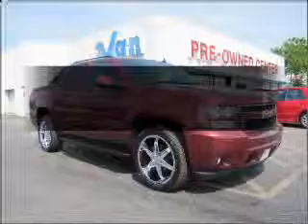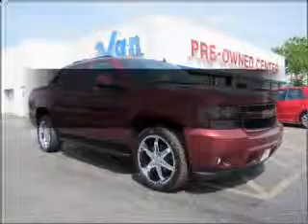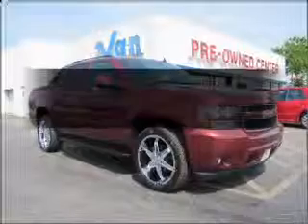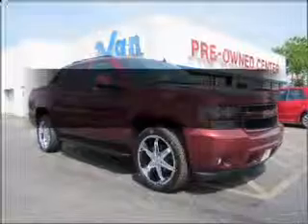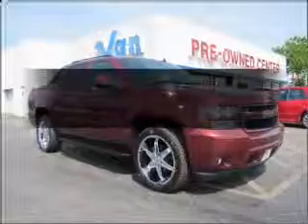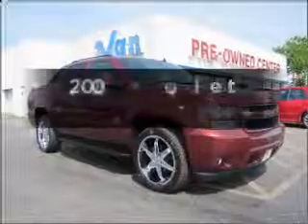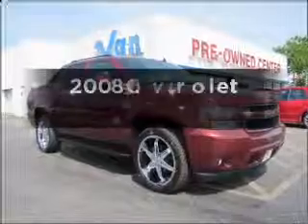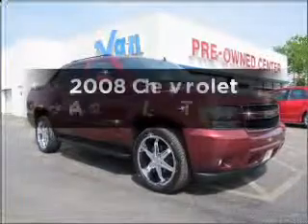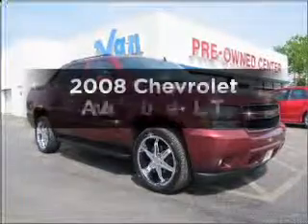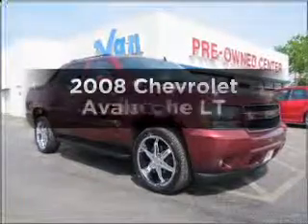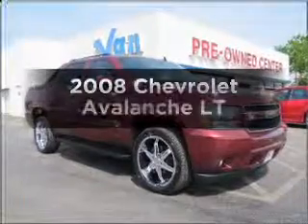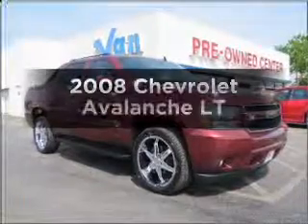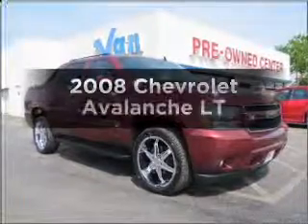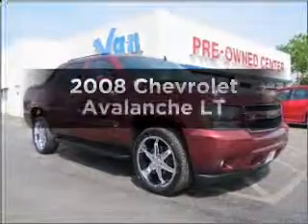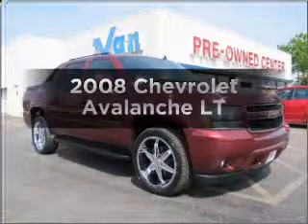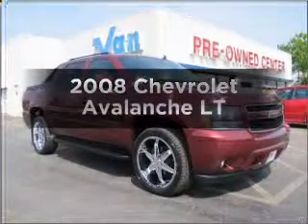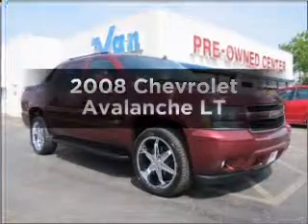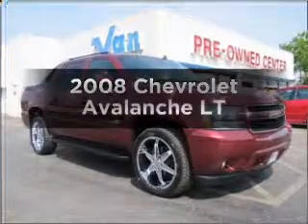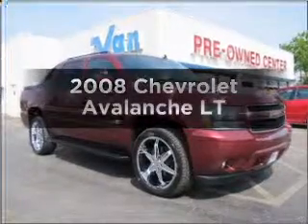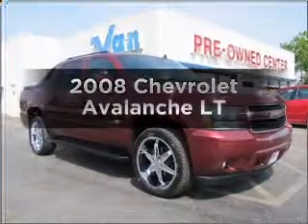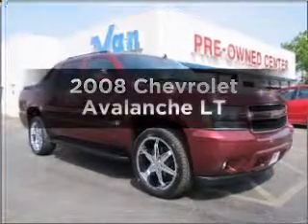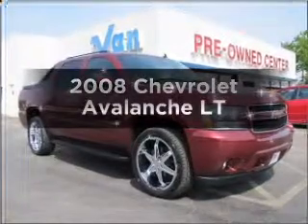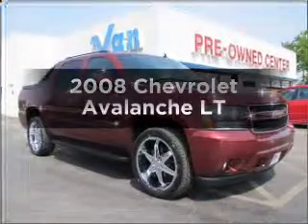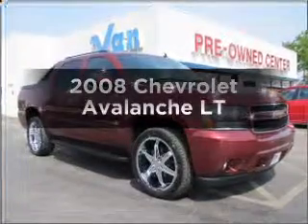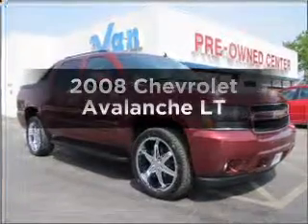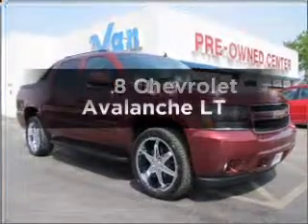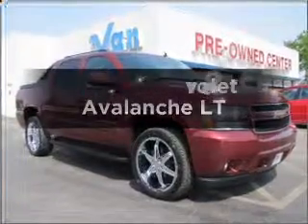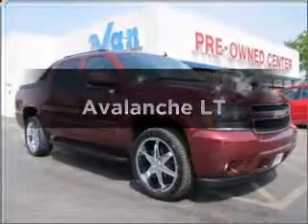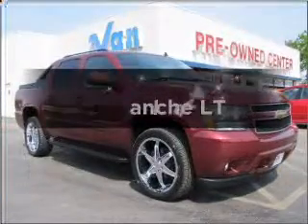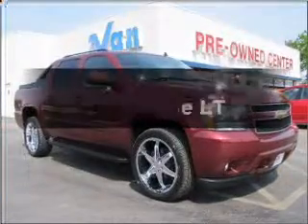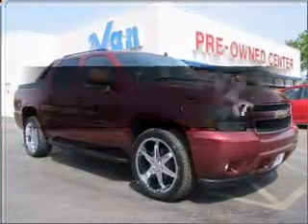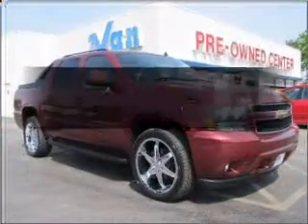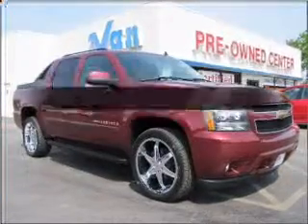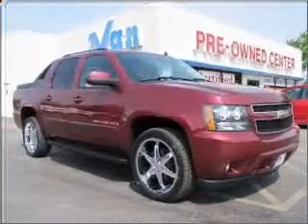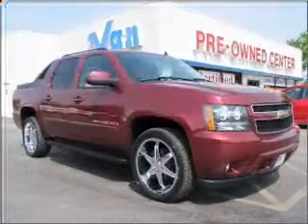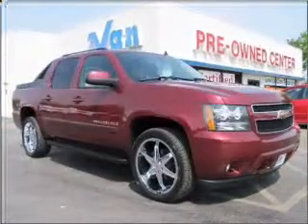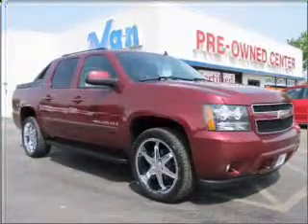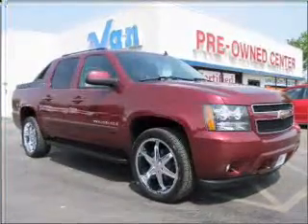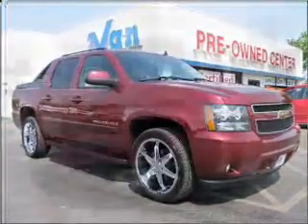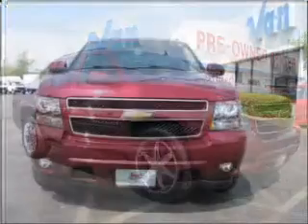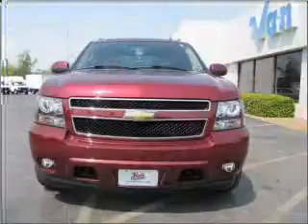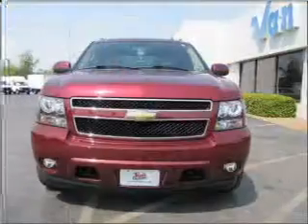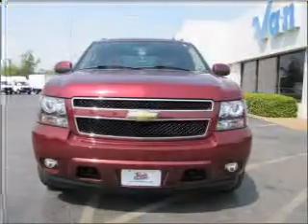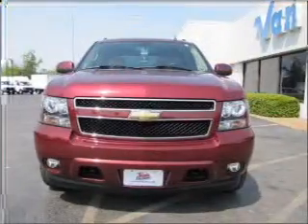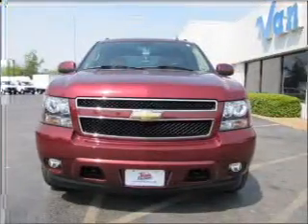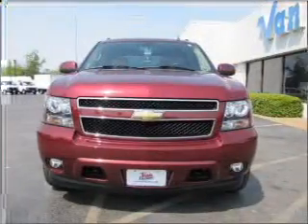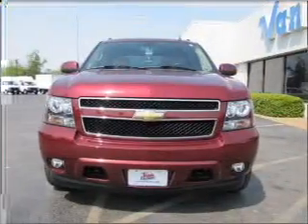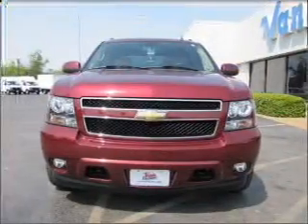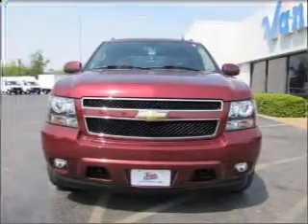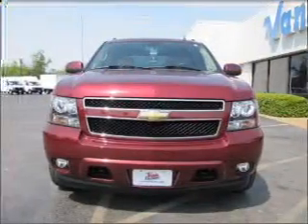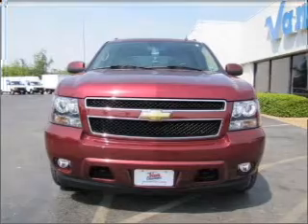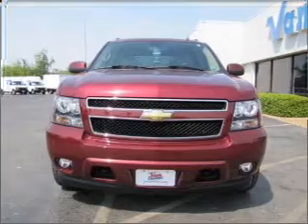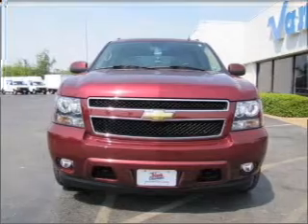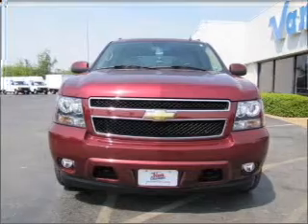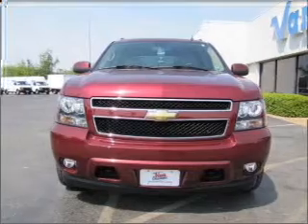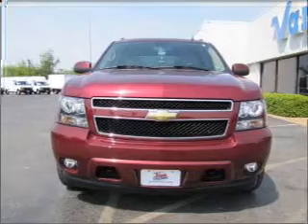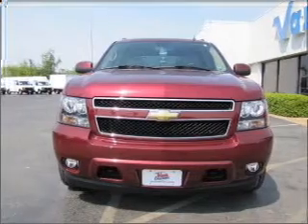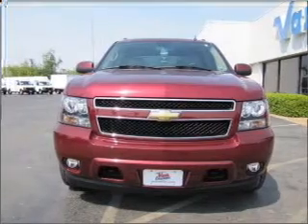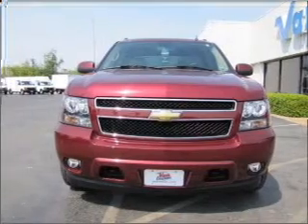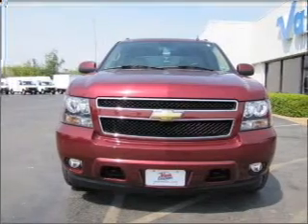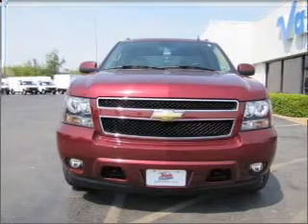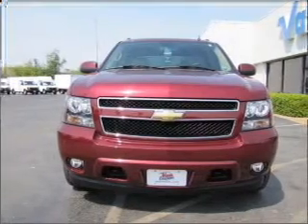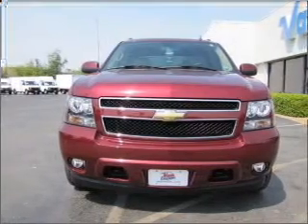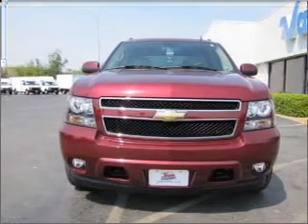Get noticed in this 2008 Chevrolet Avalanche. If you're looking for a first-rate auto, this one could be yours today.